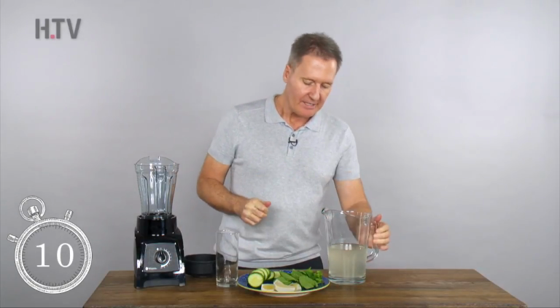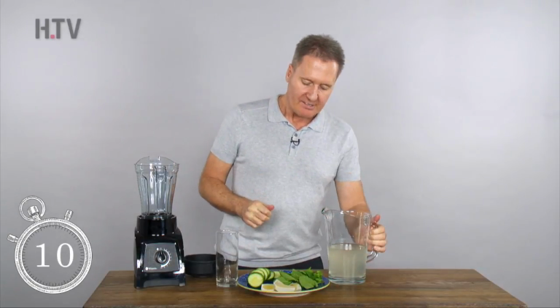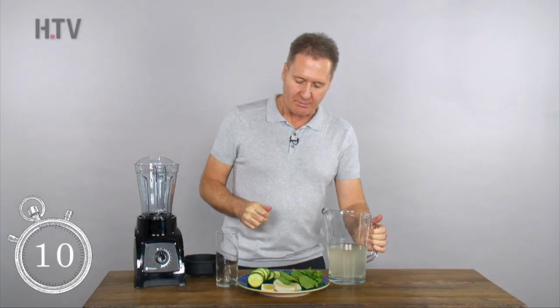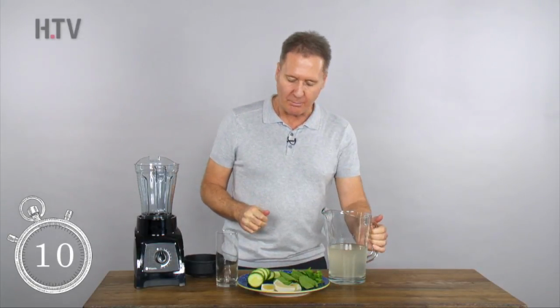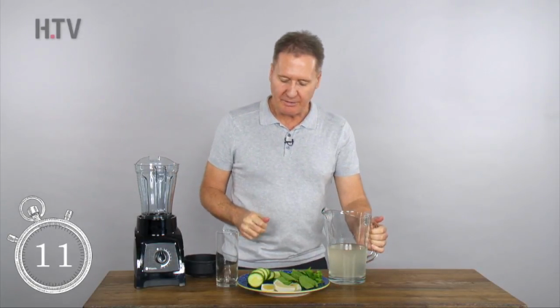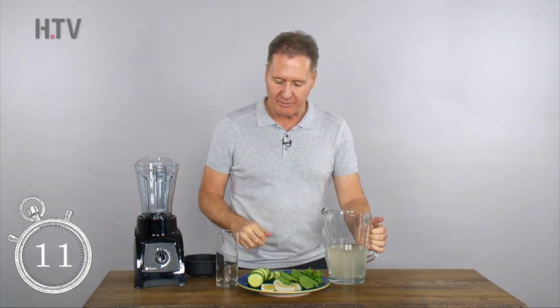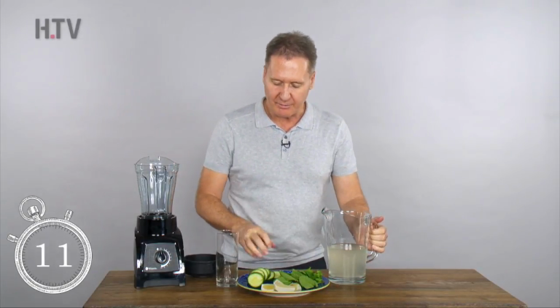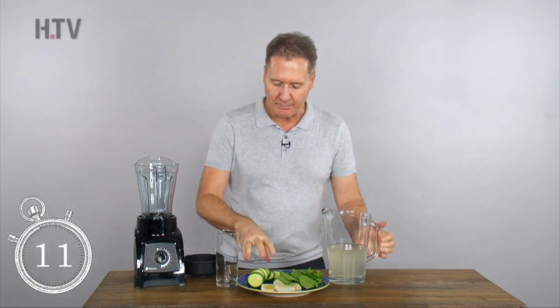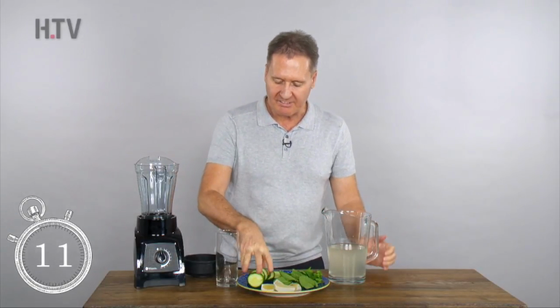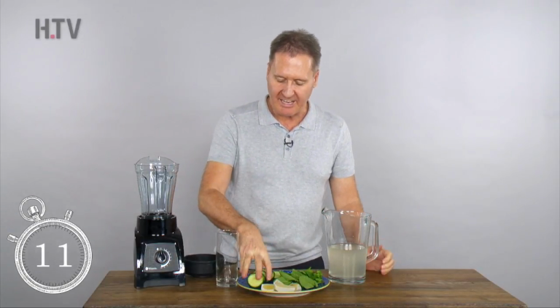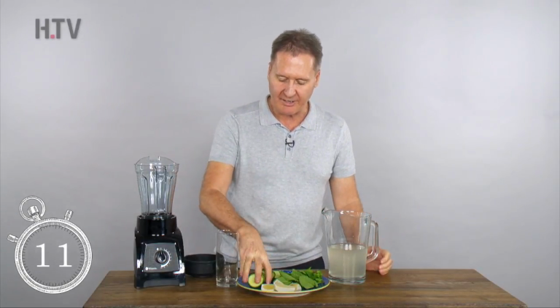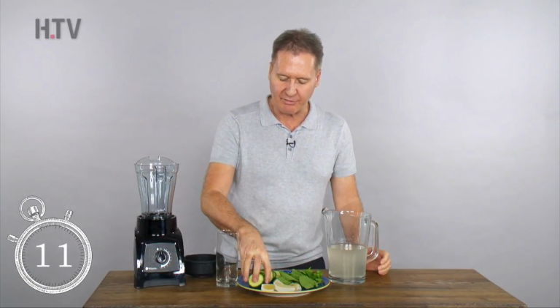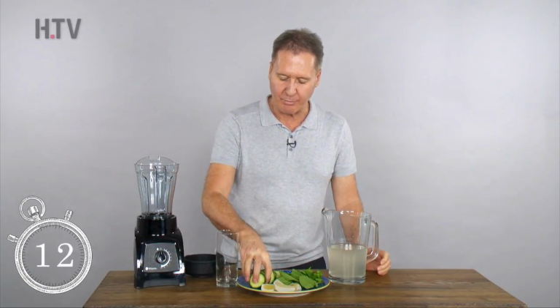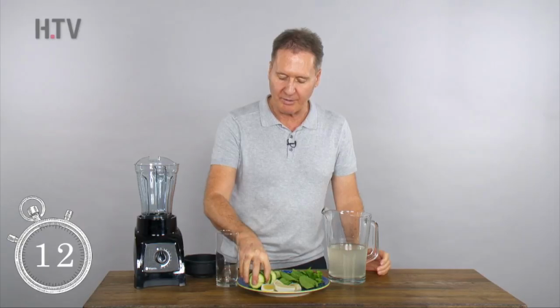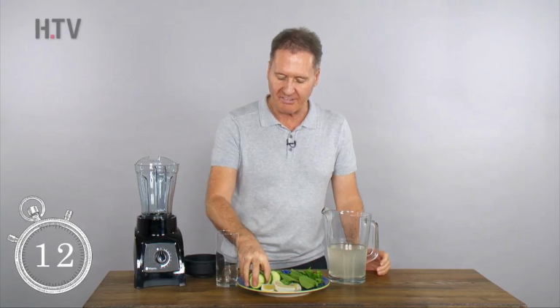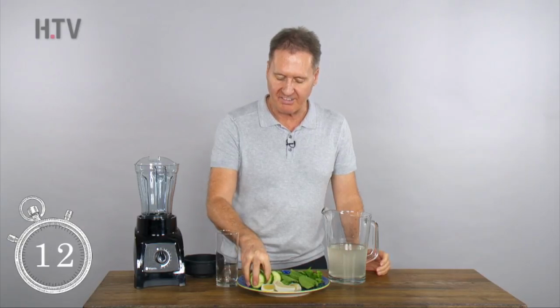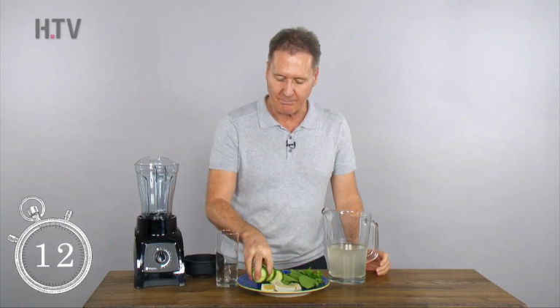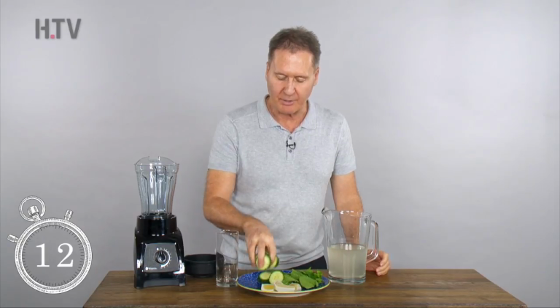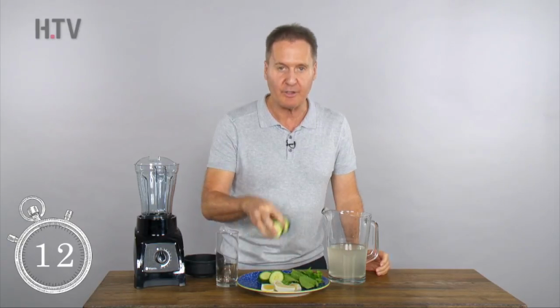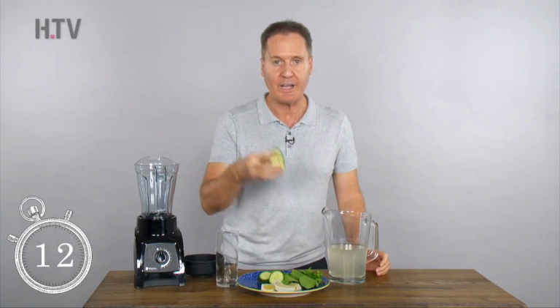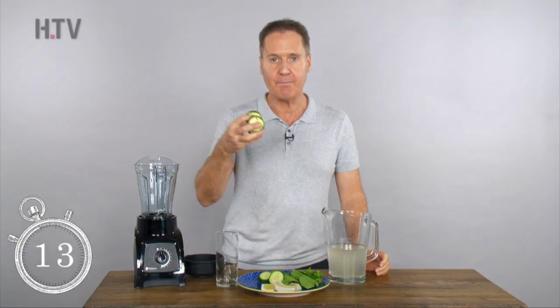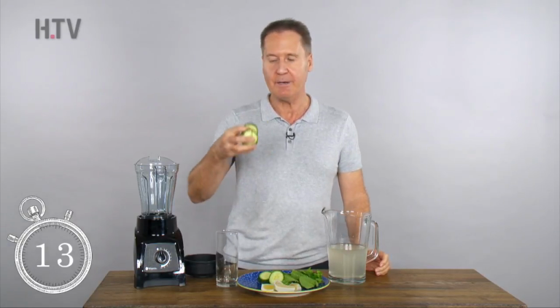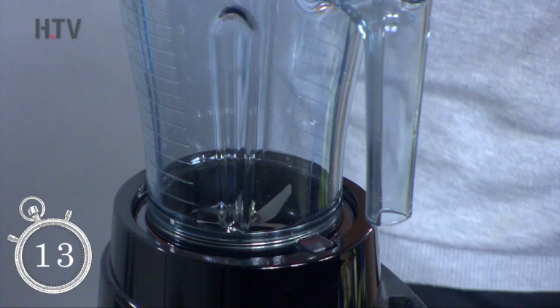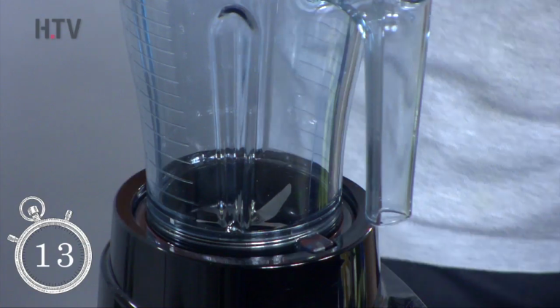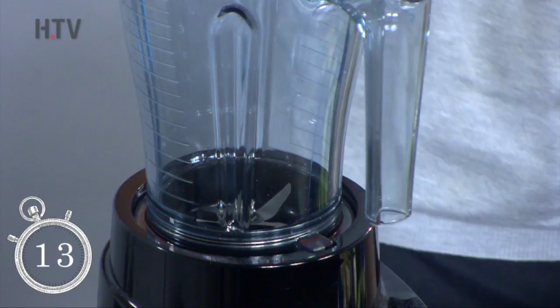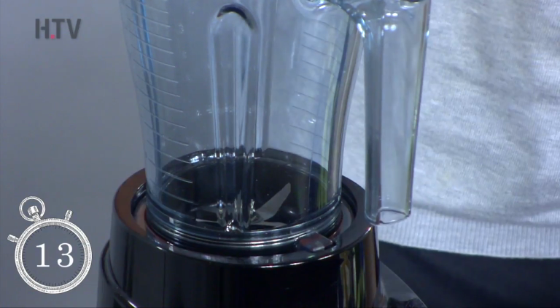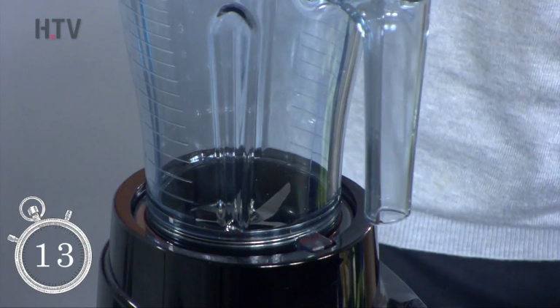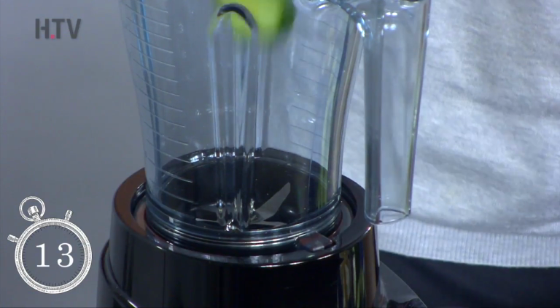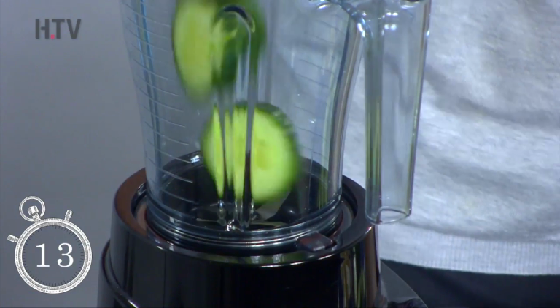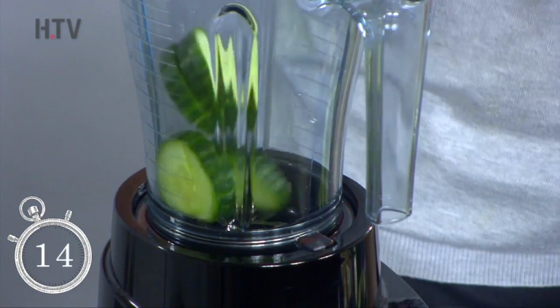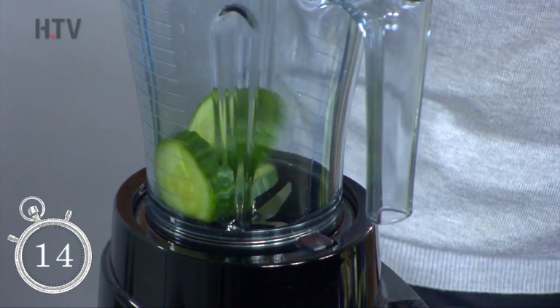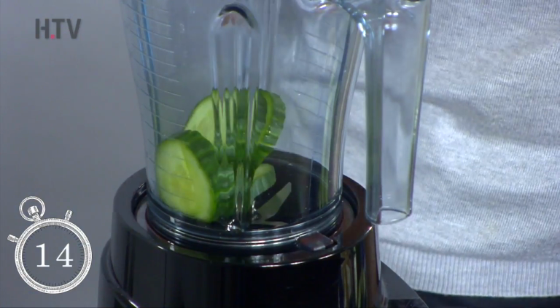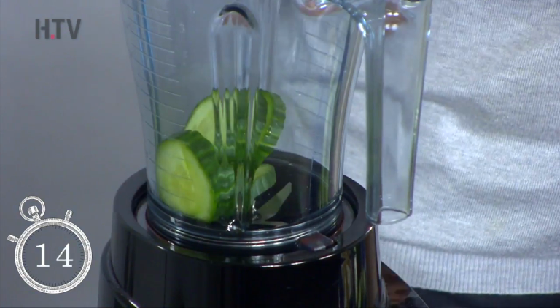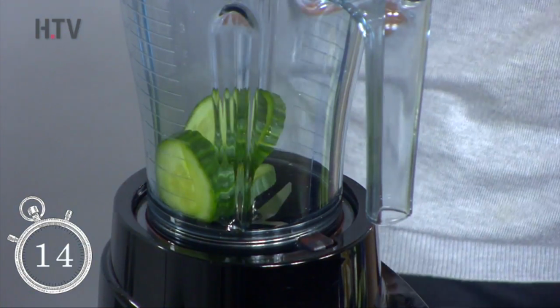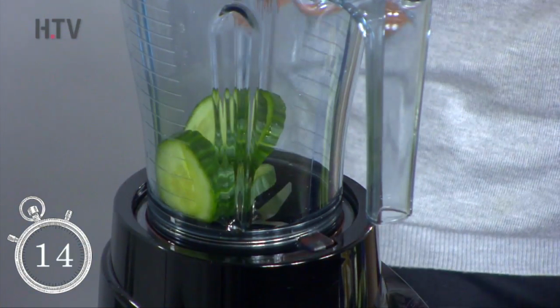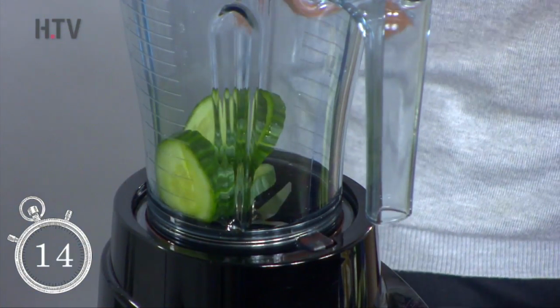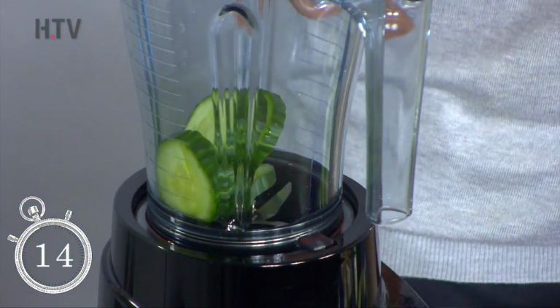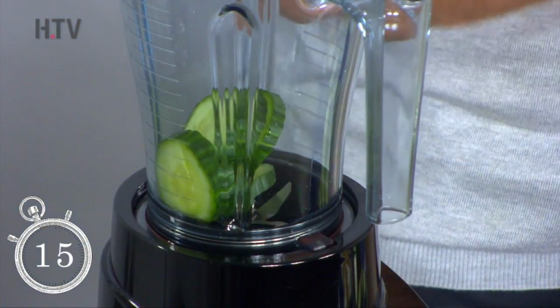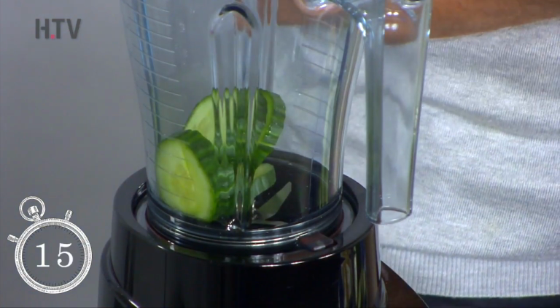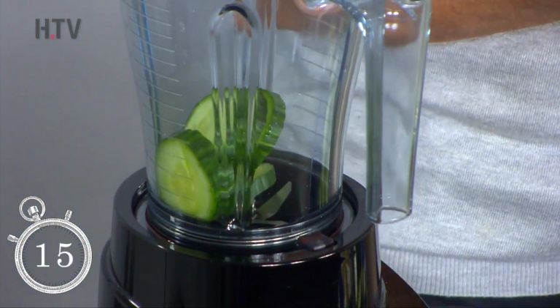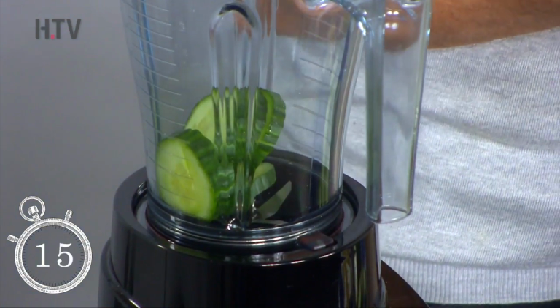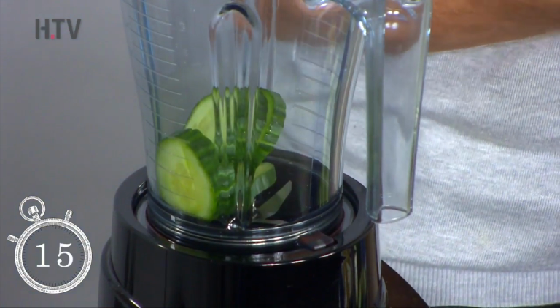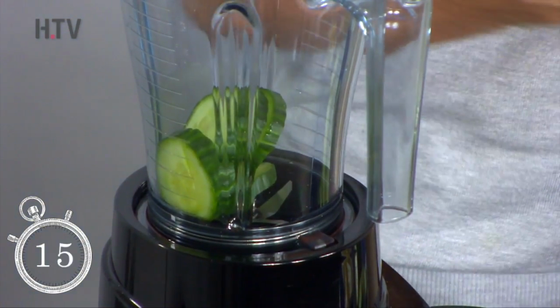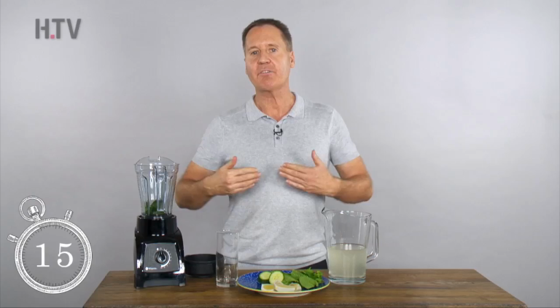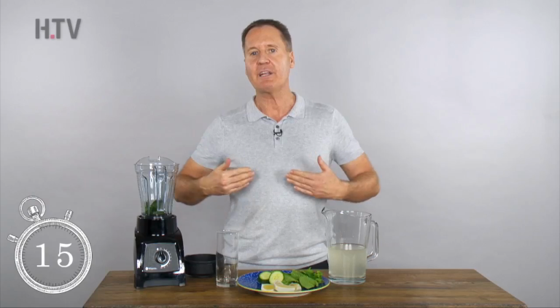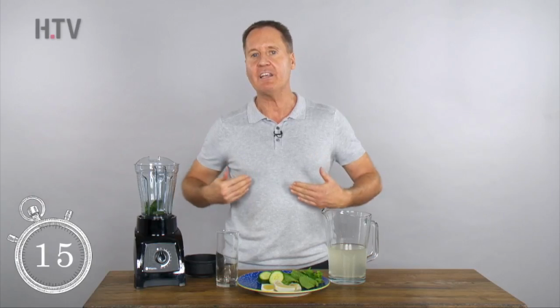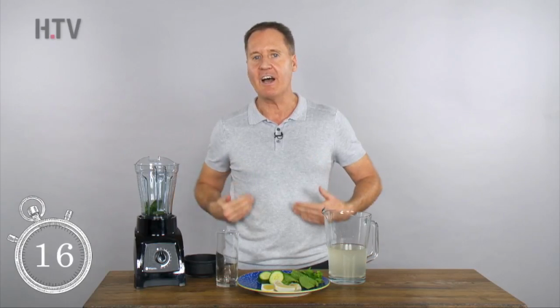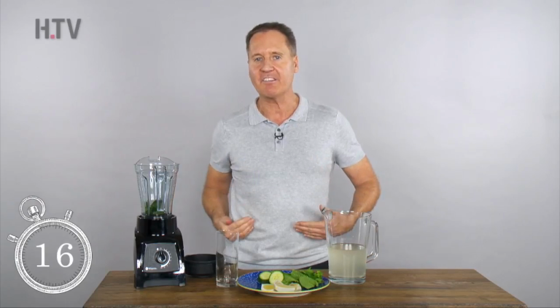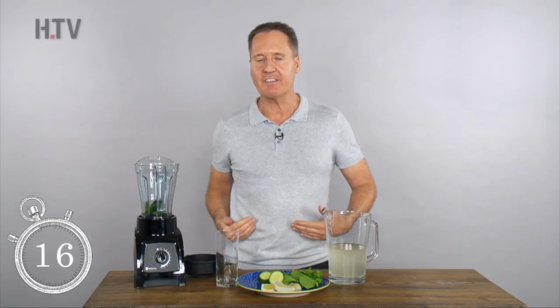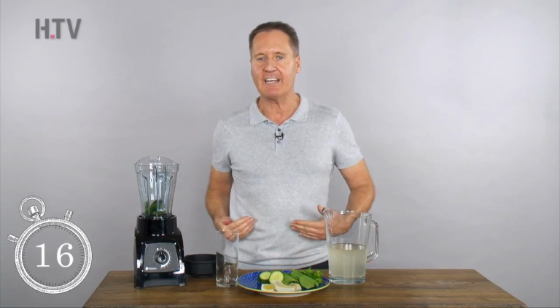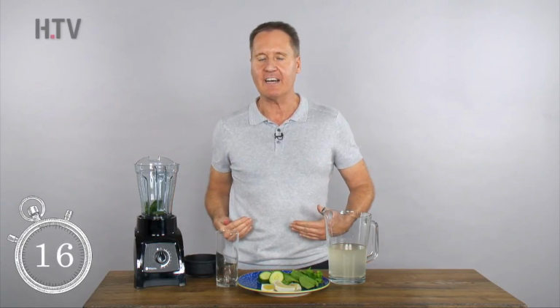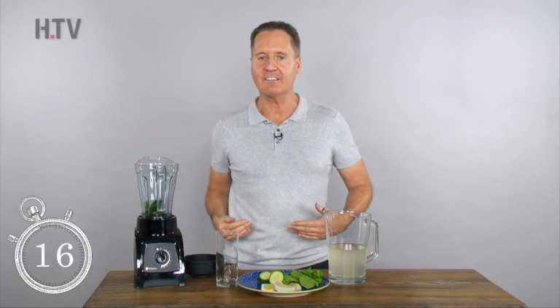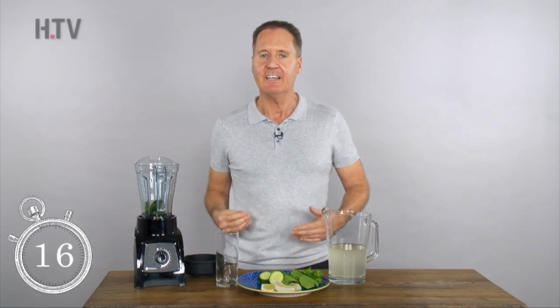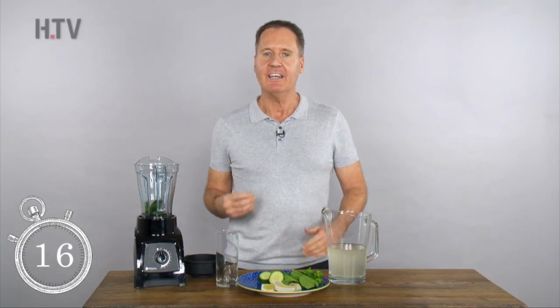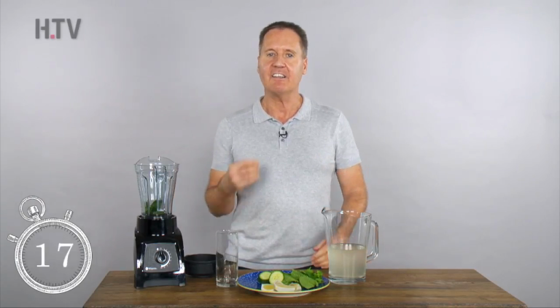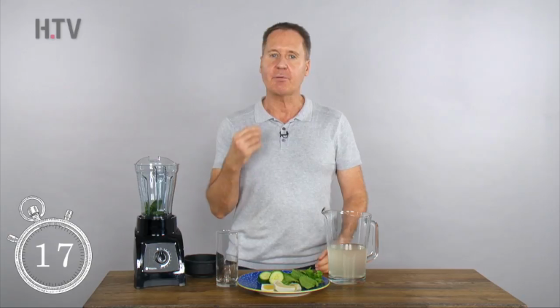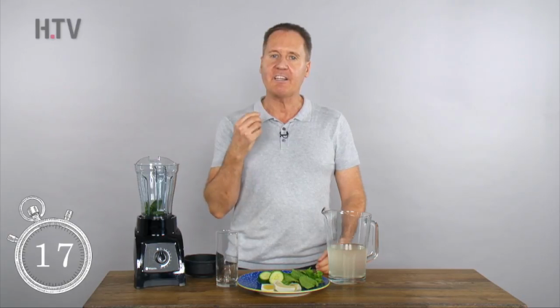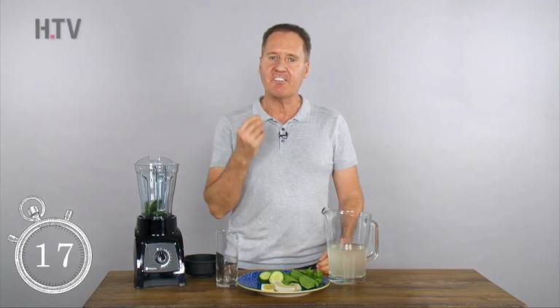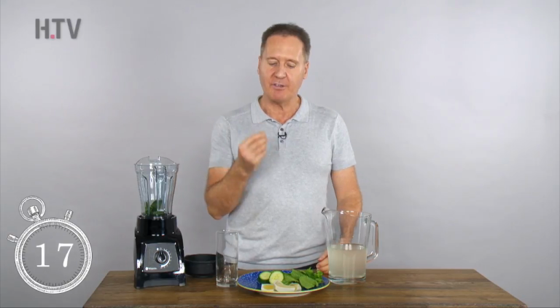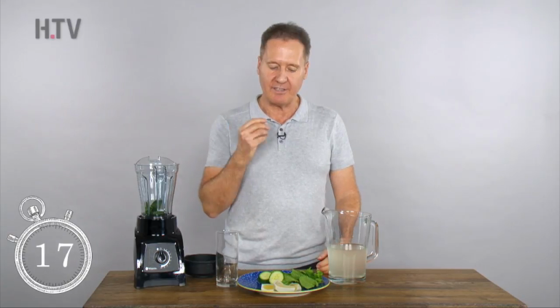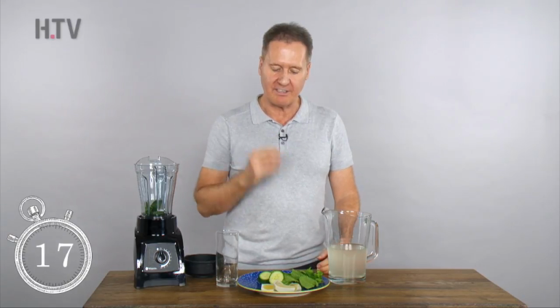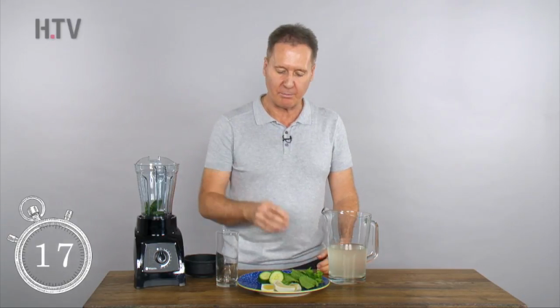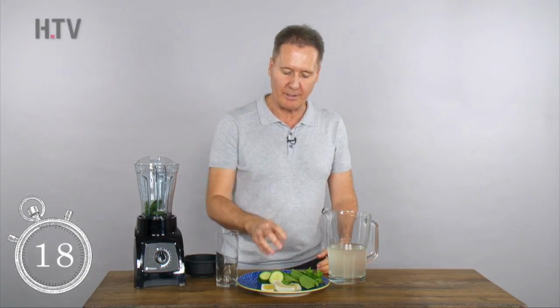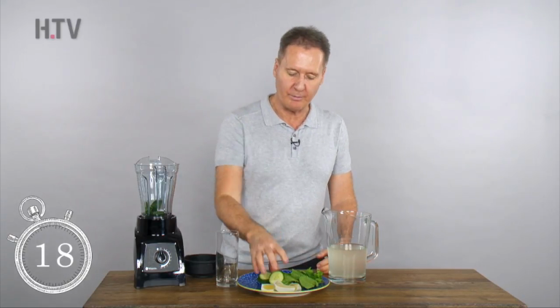So what we do, we start off with some cucumber. Love cucumber — it's cleansing, it's really nice on the gut, and it's really soothing as well.